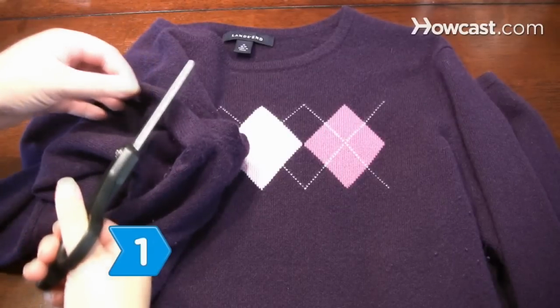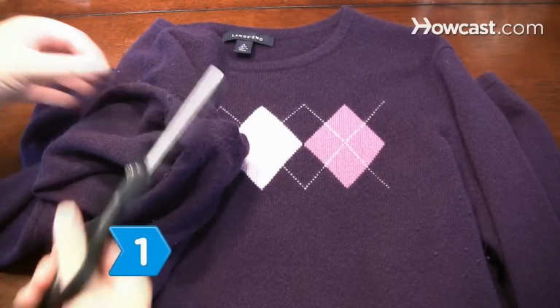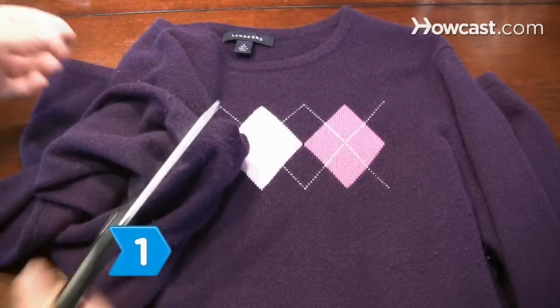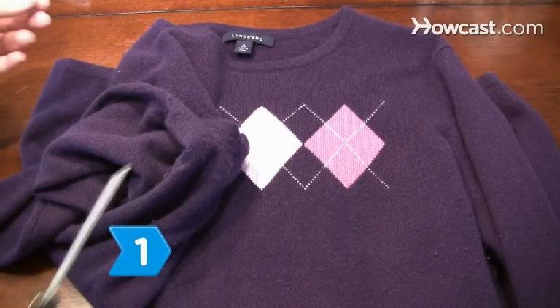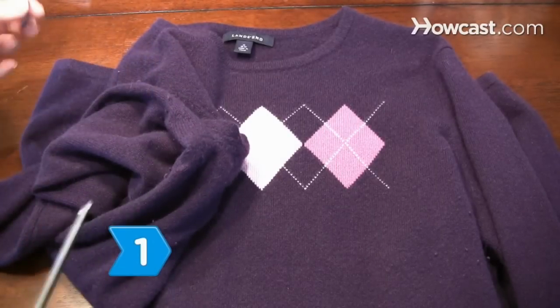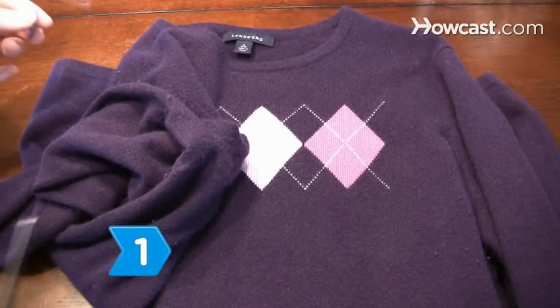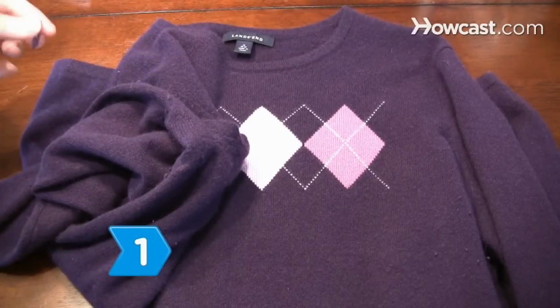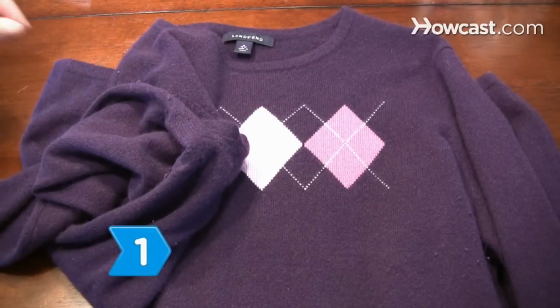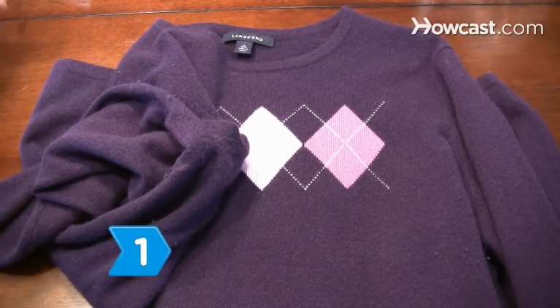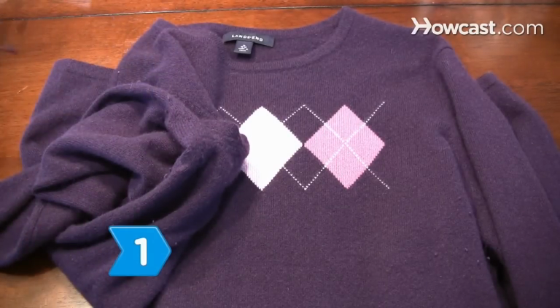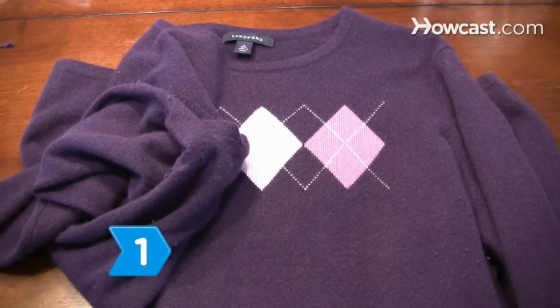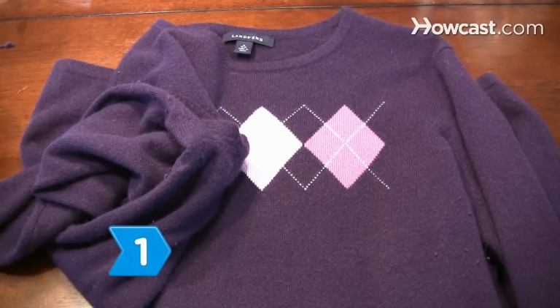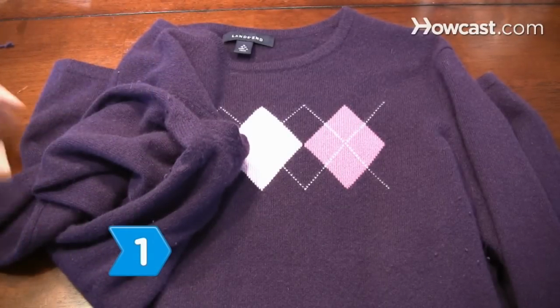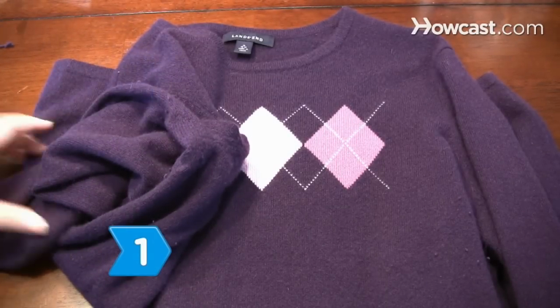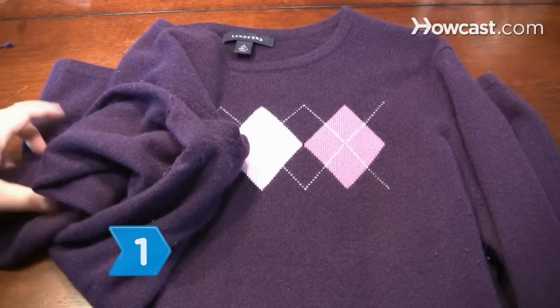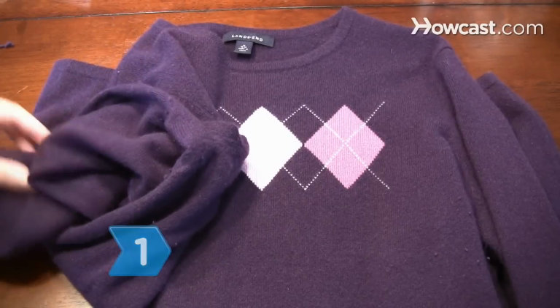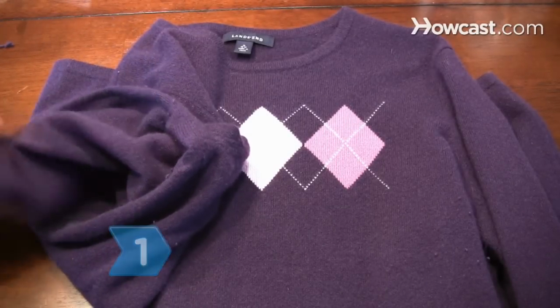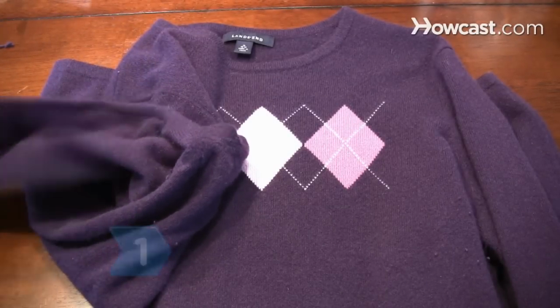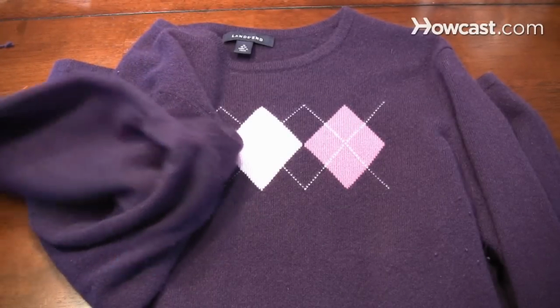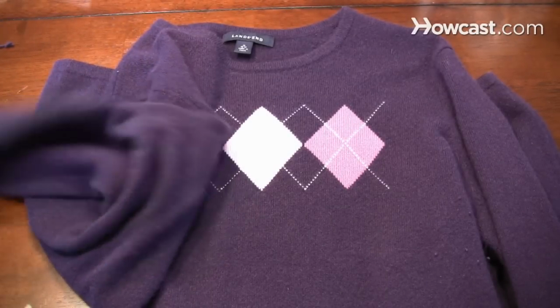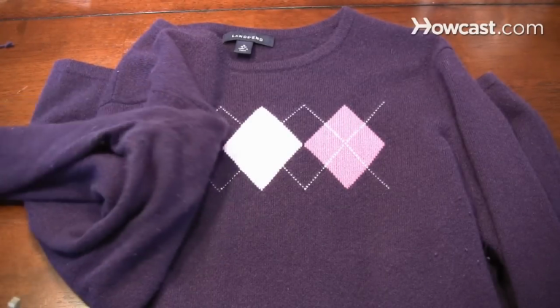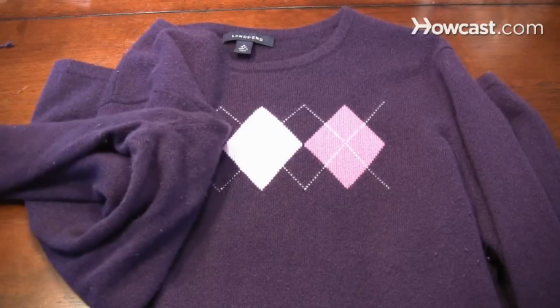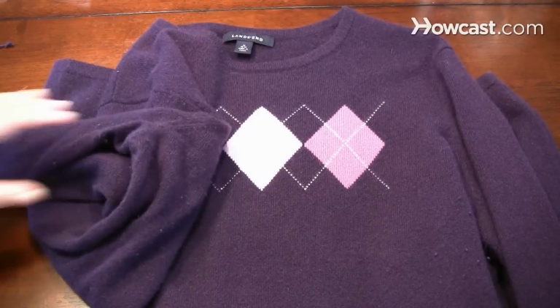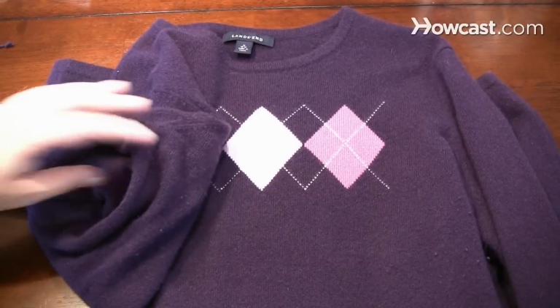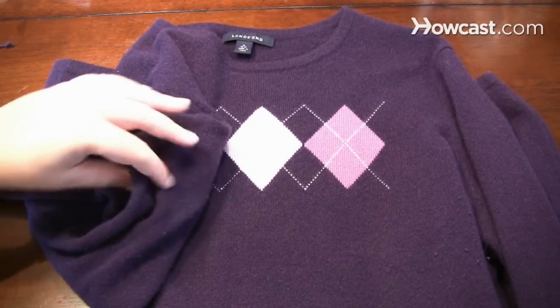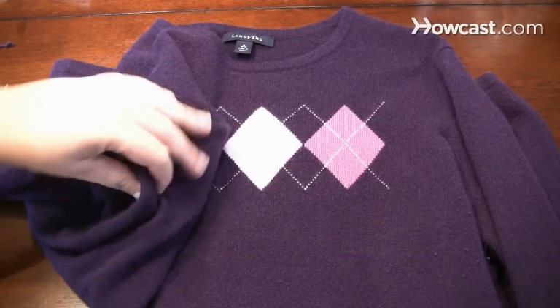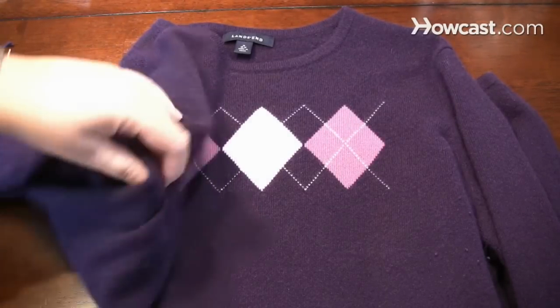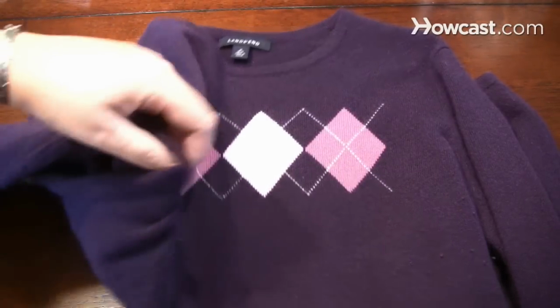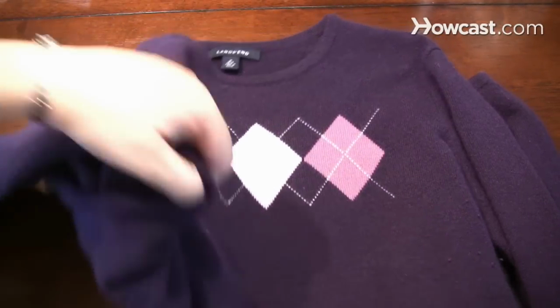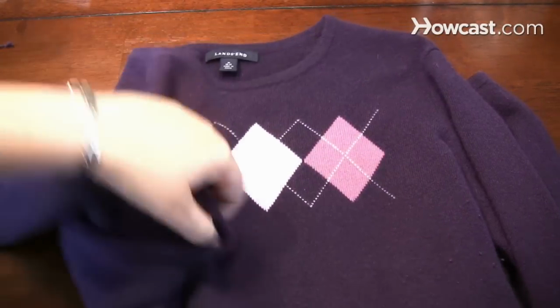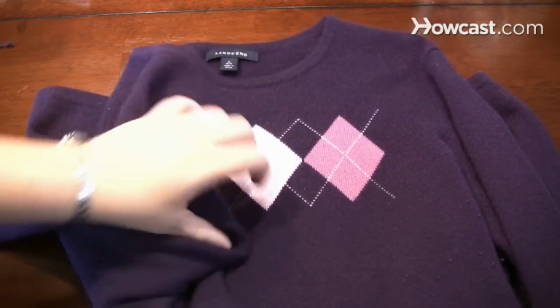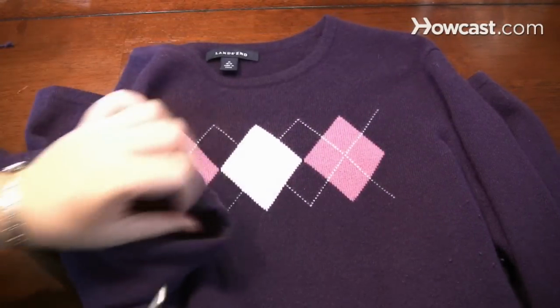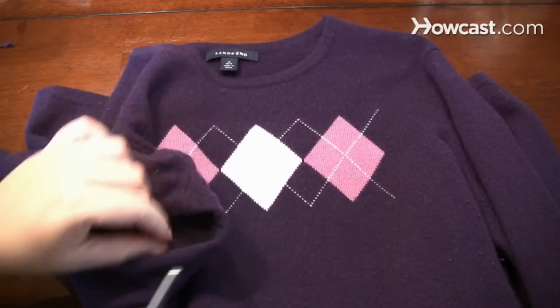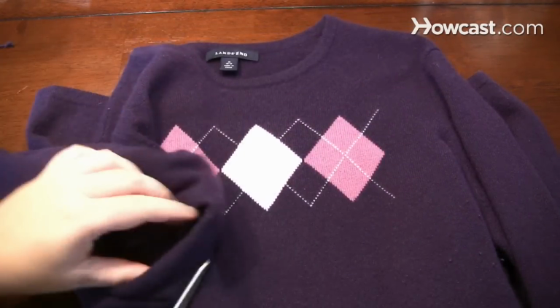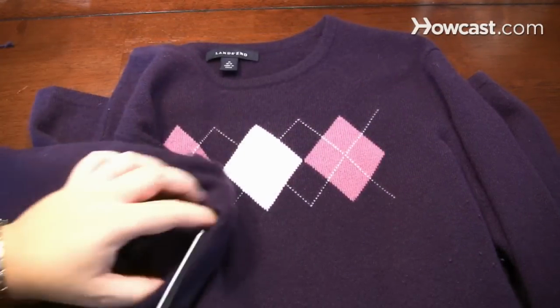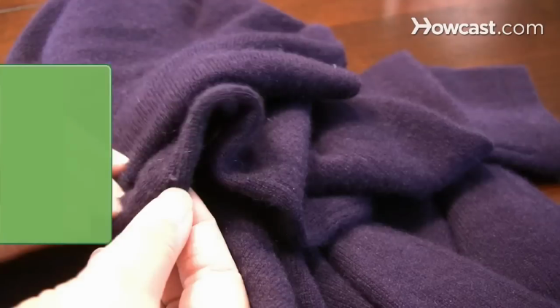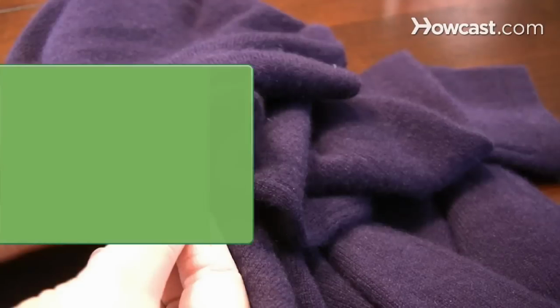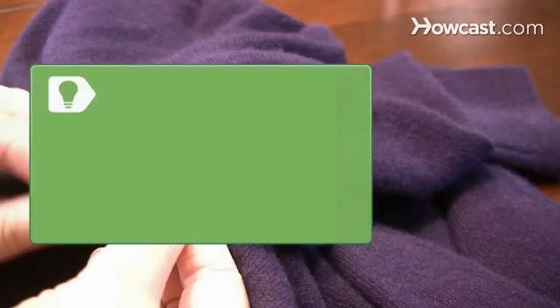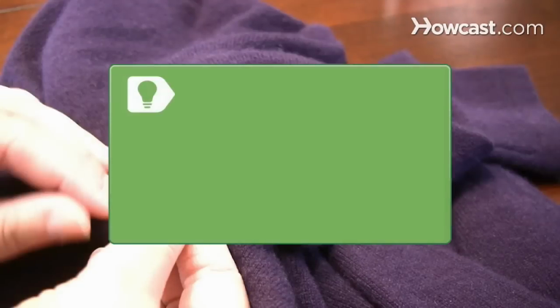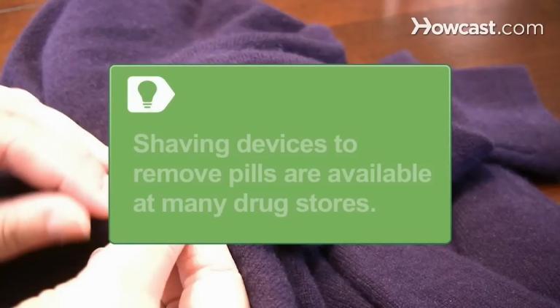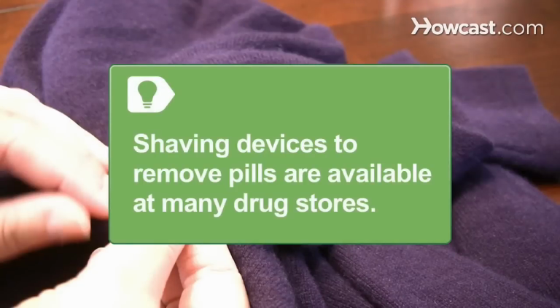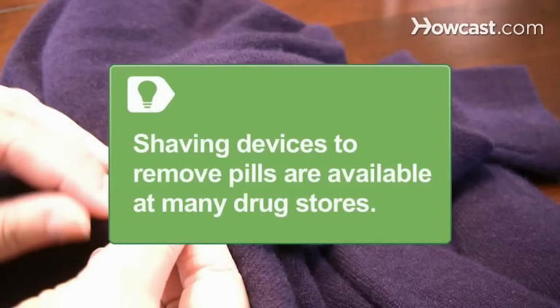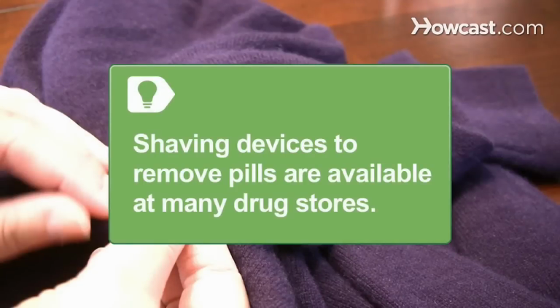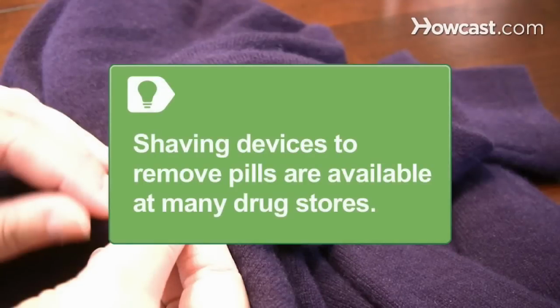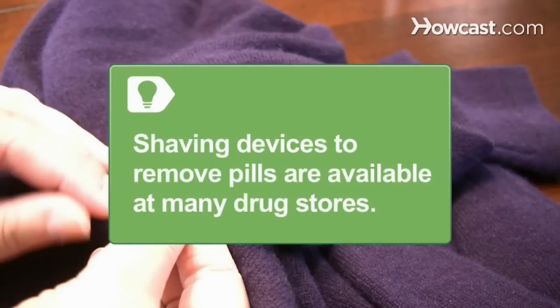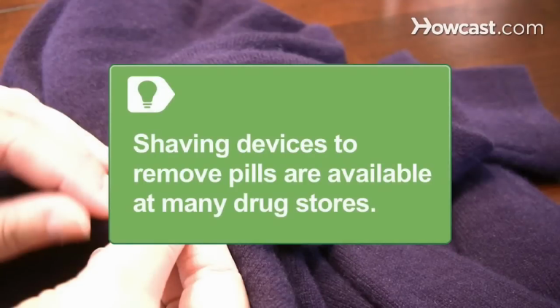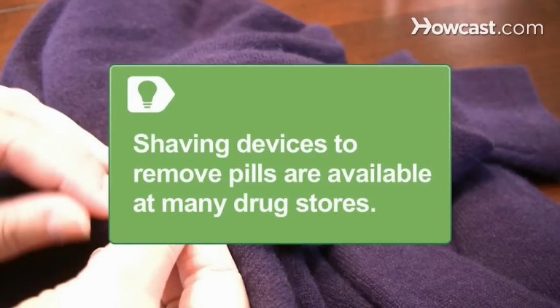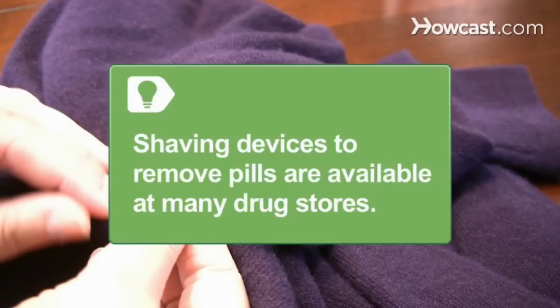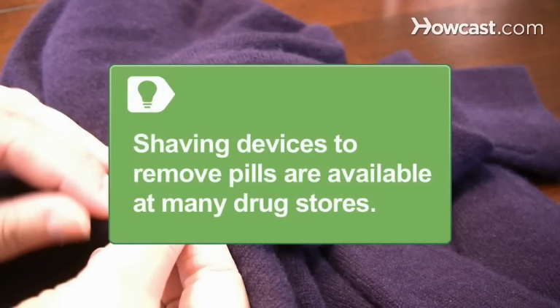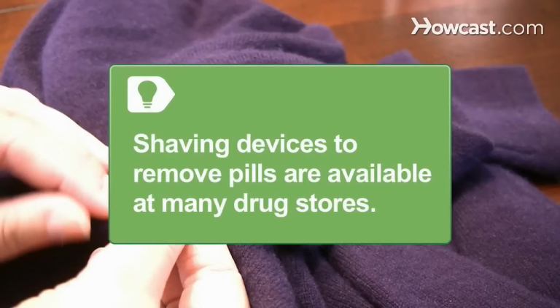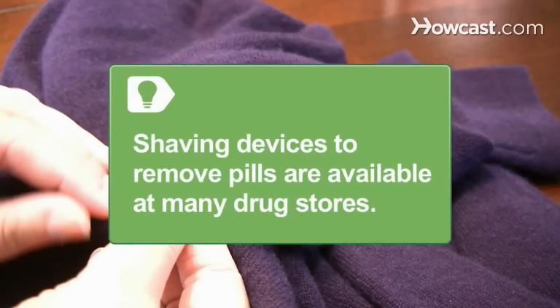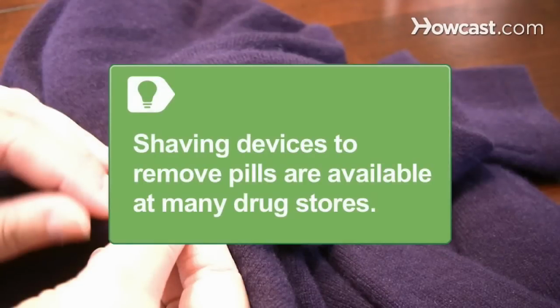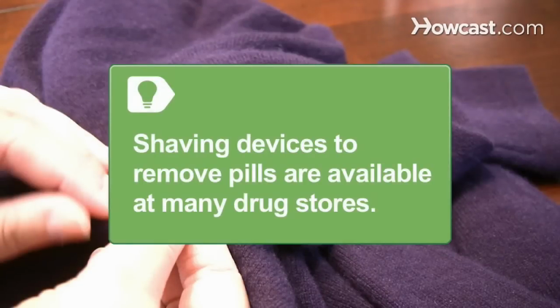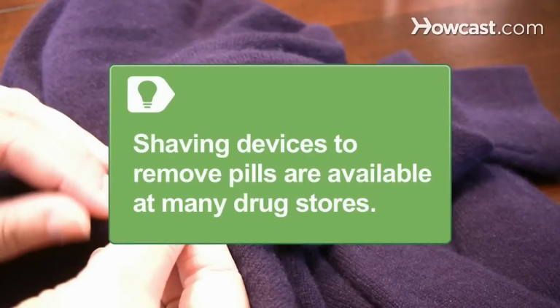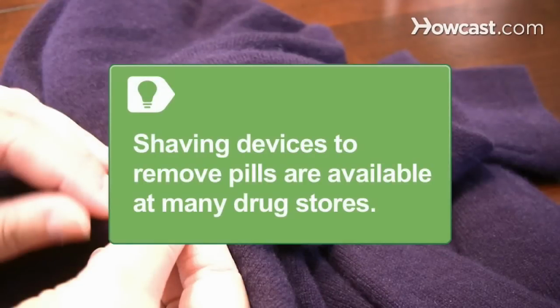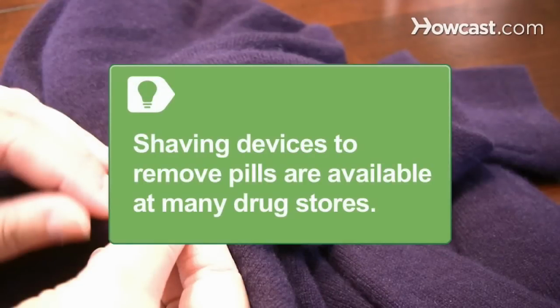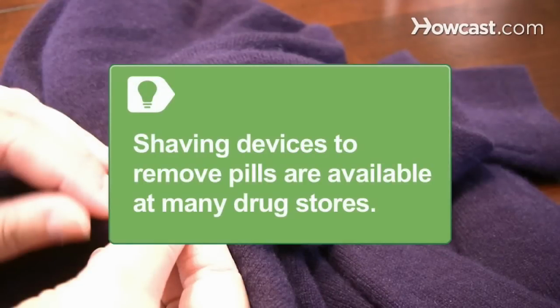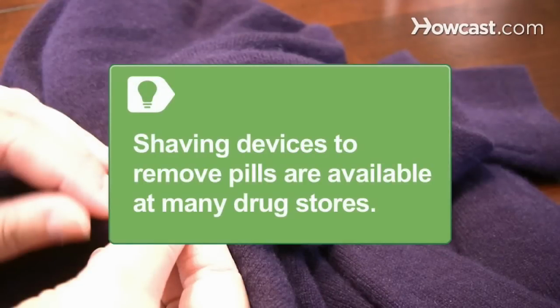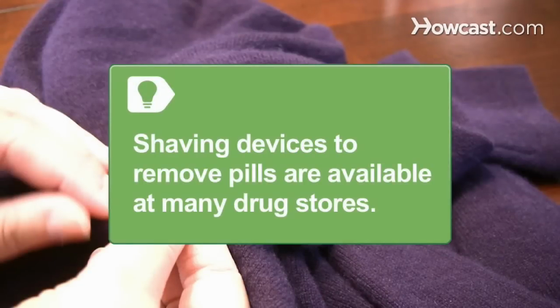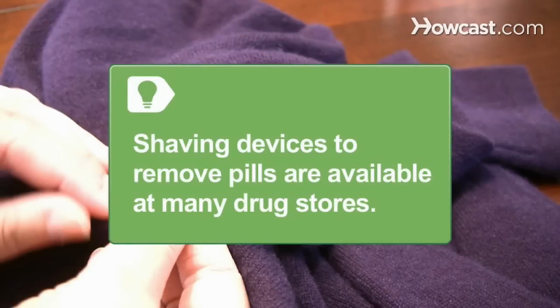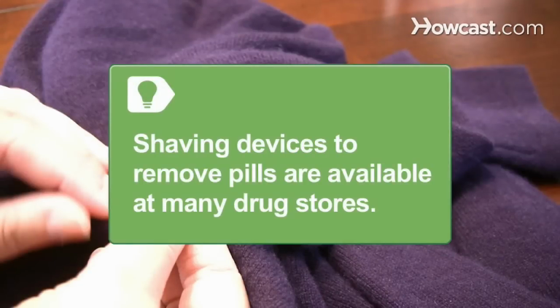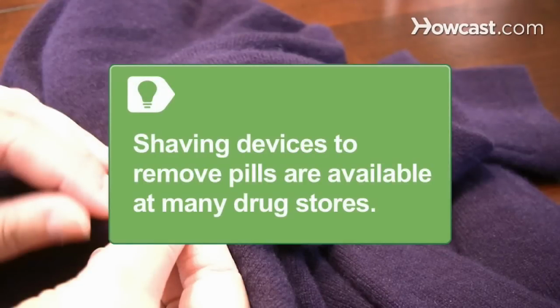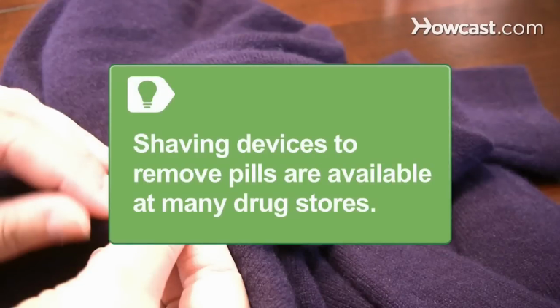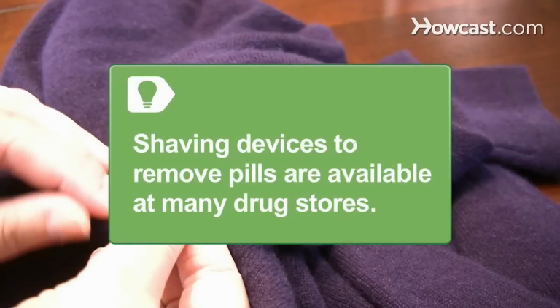Step 1. Pull or carefully cut any pills from the cashmere item. Shaving devices to remove pills are available at many drugstores.